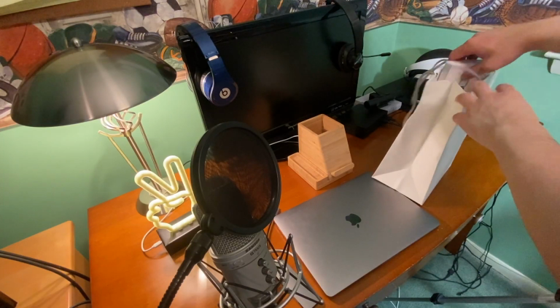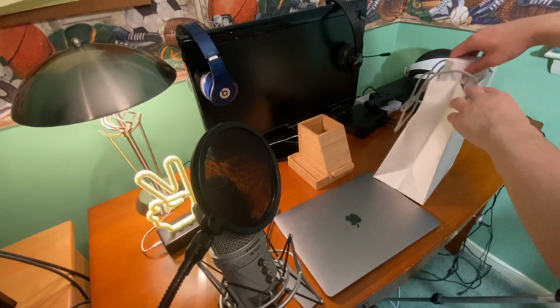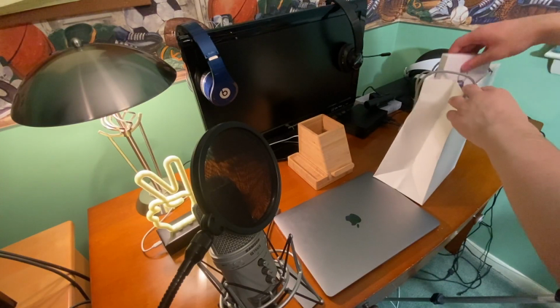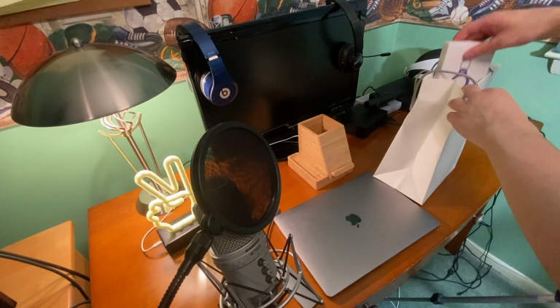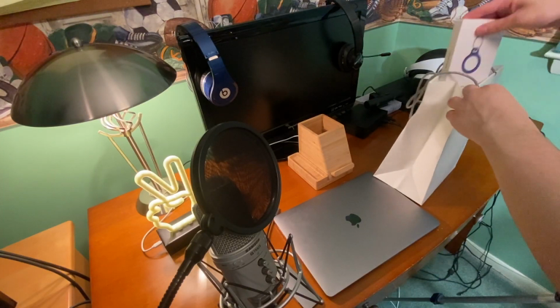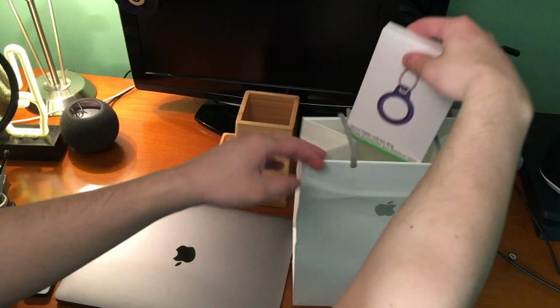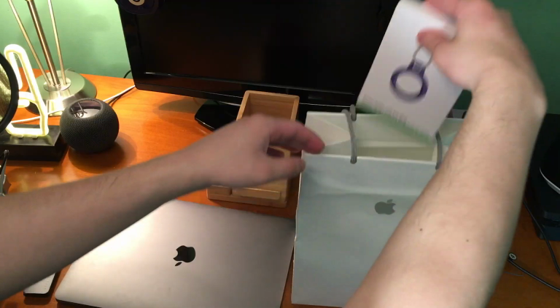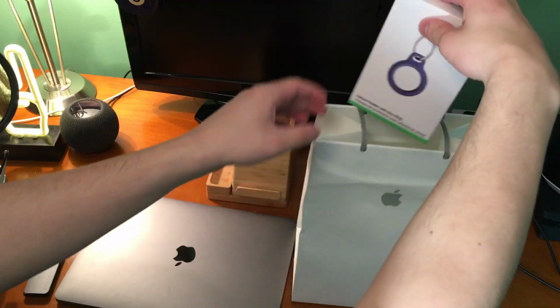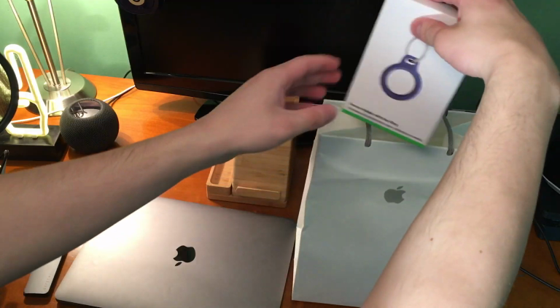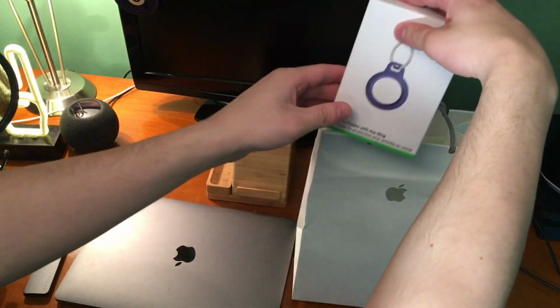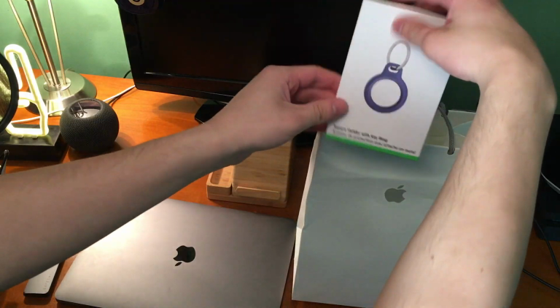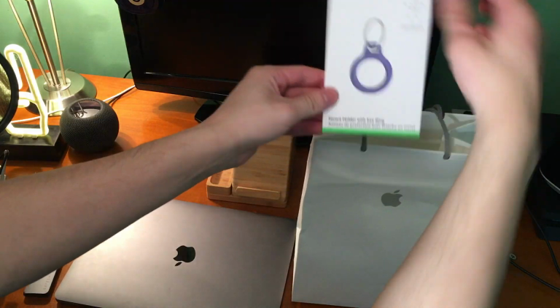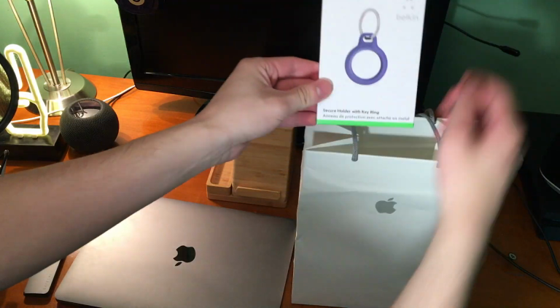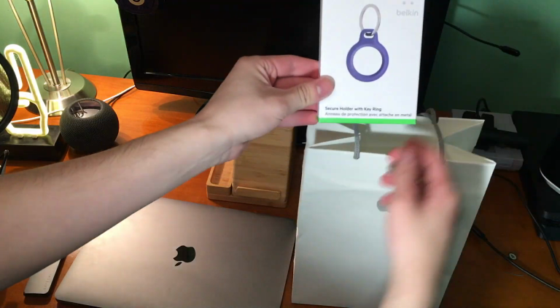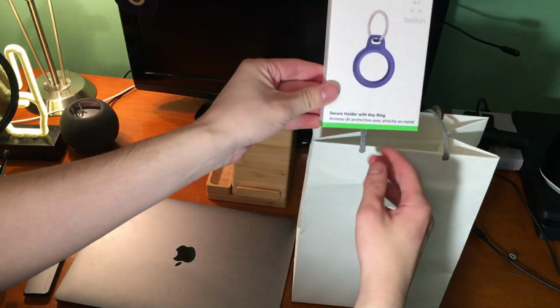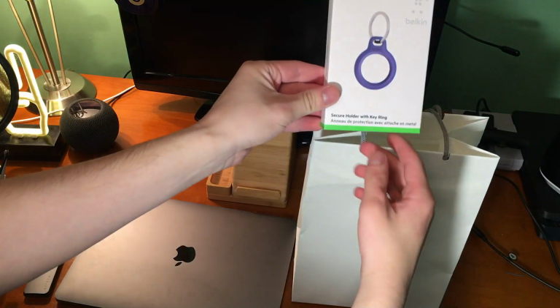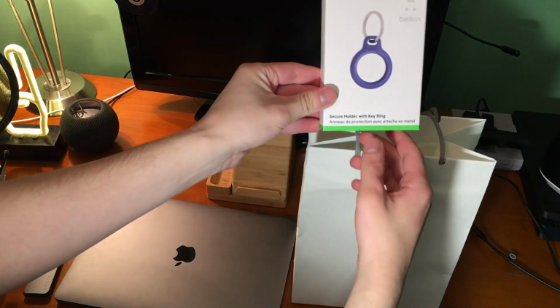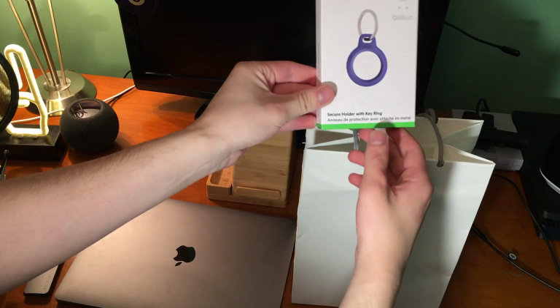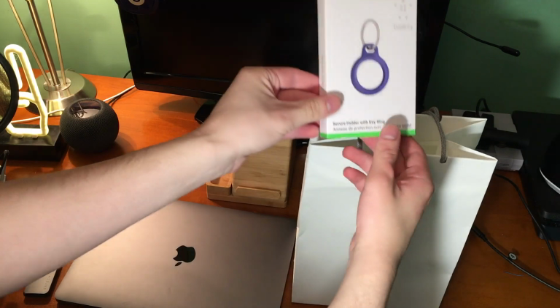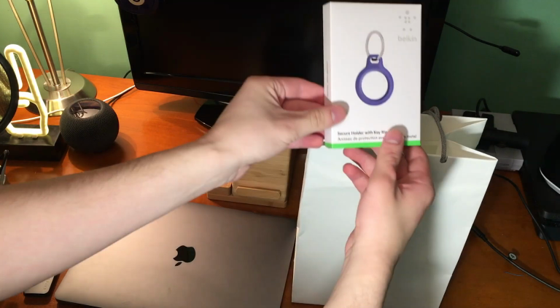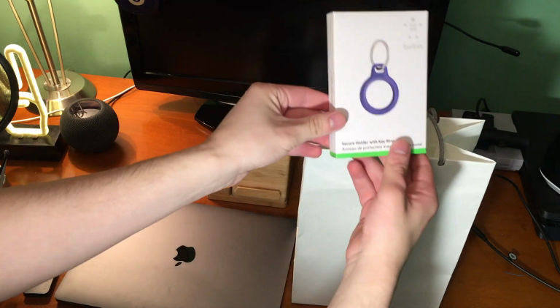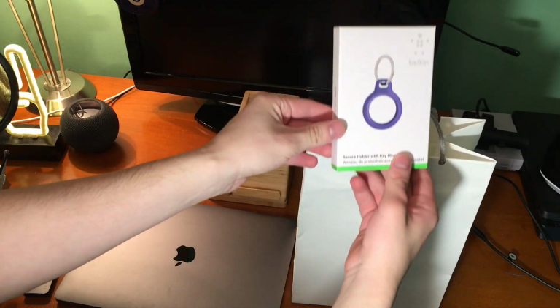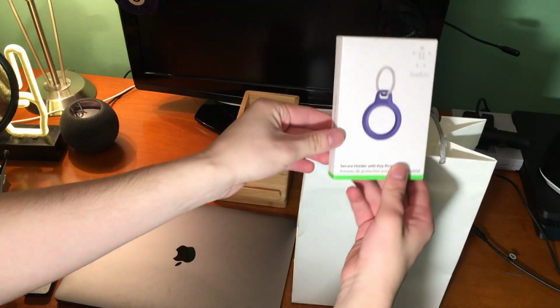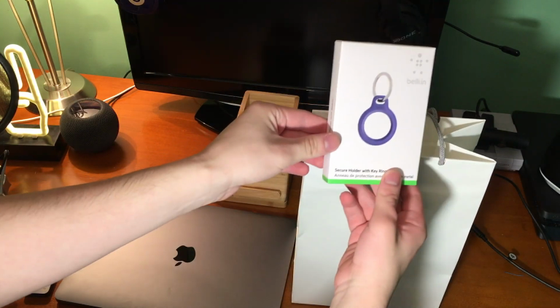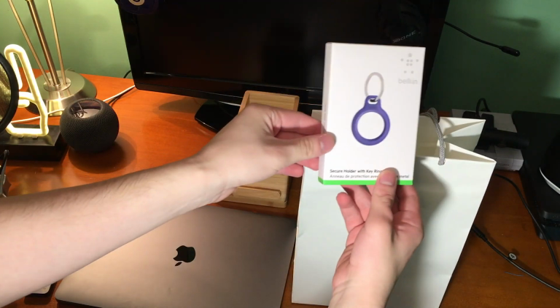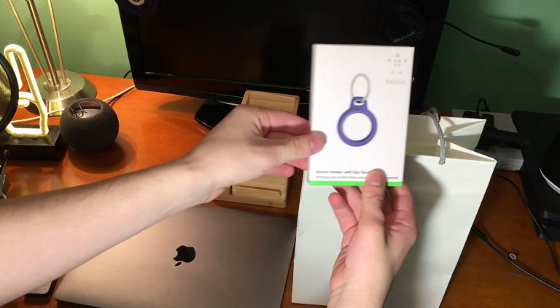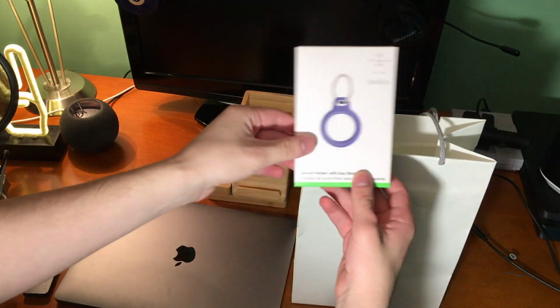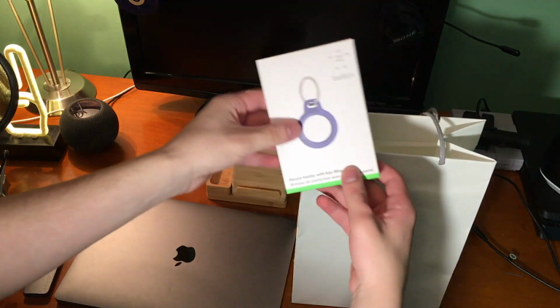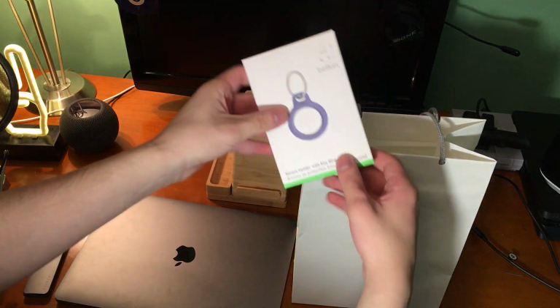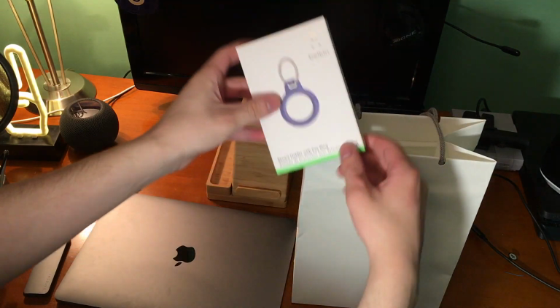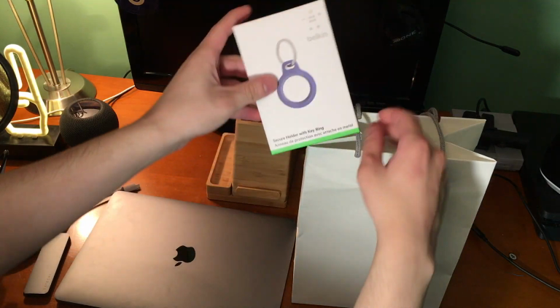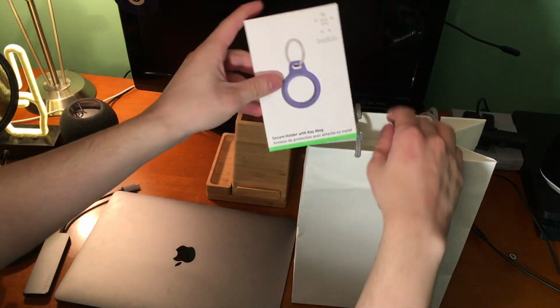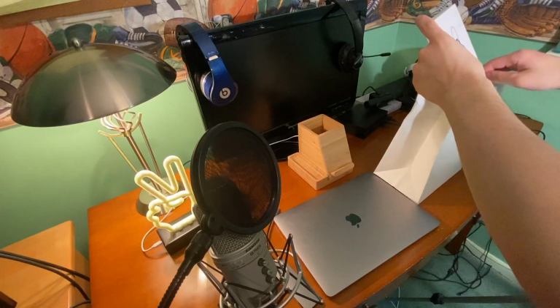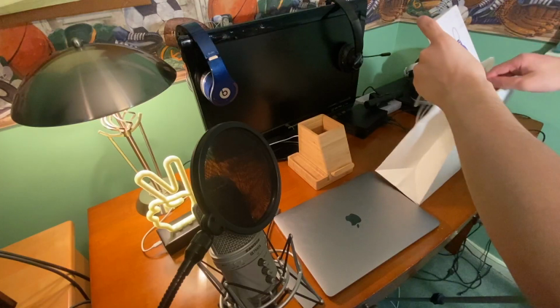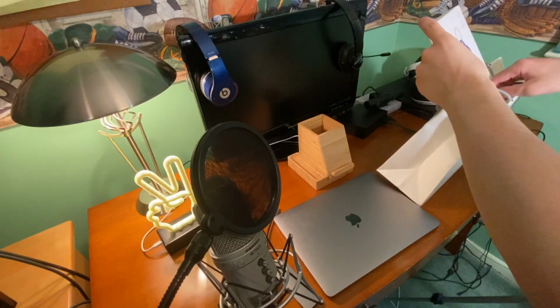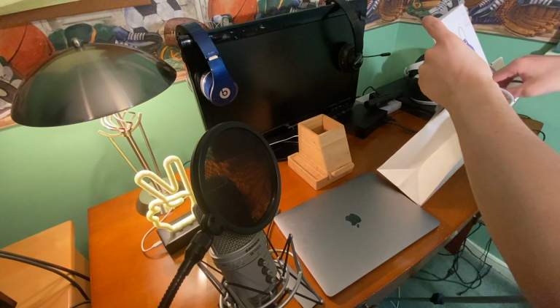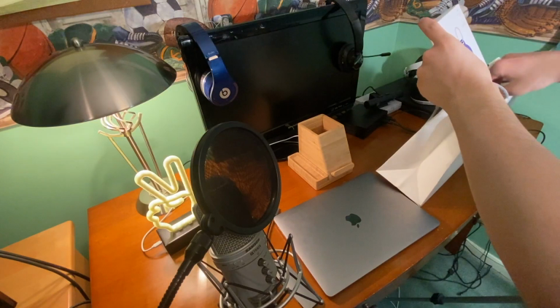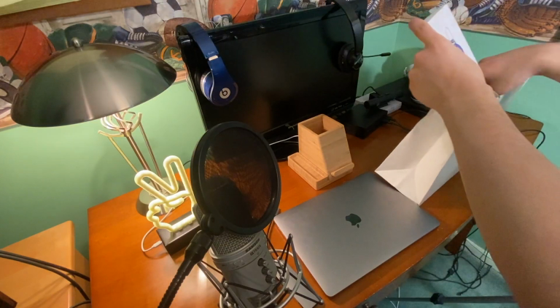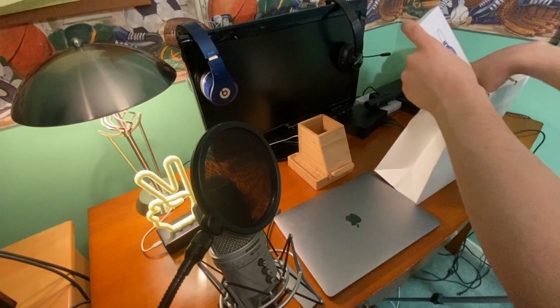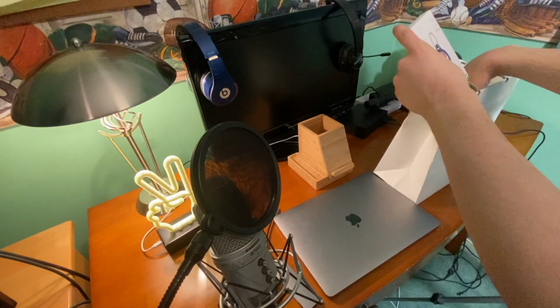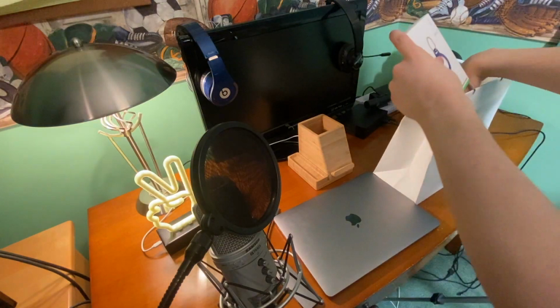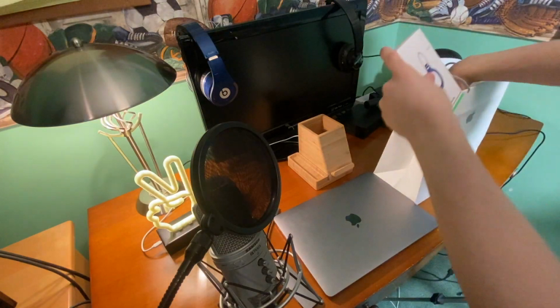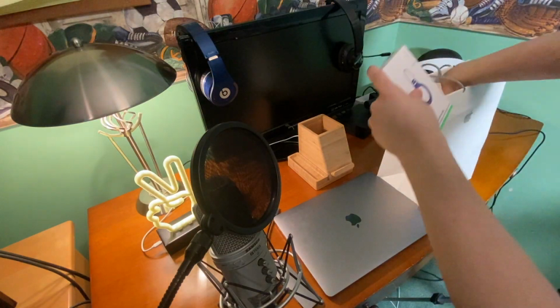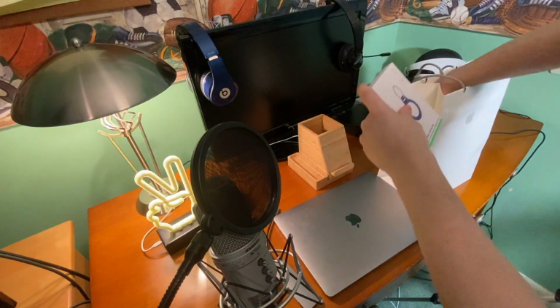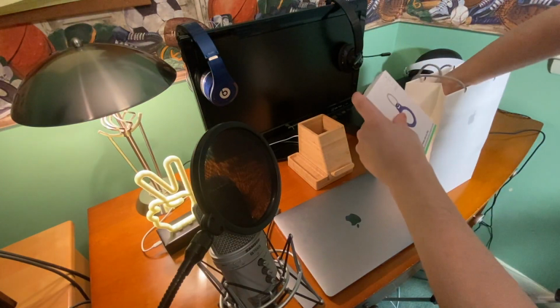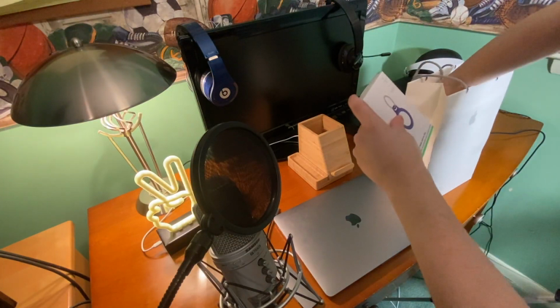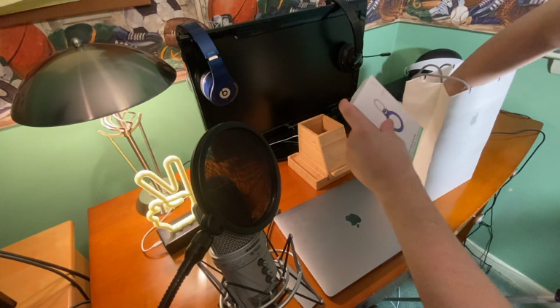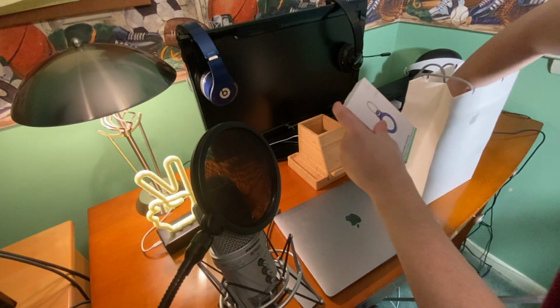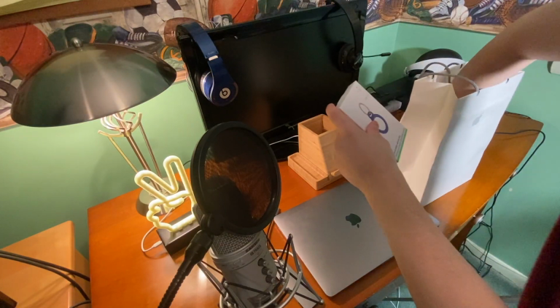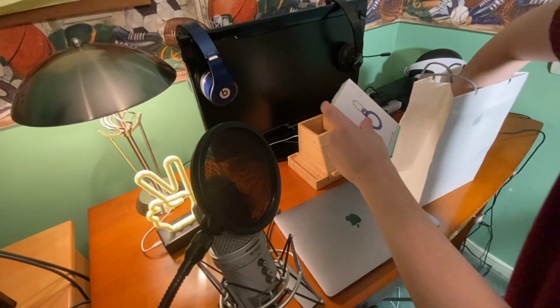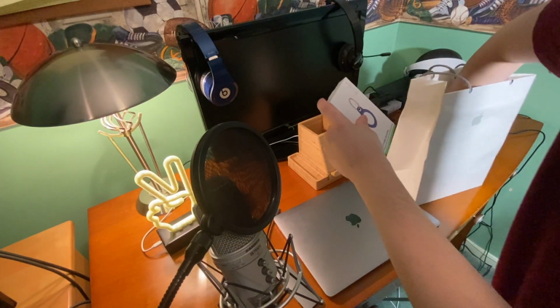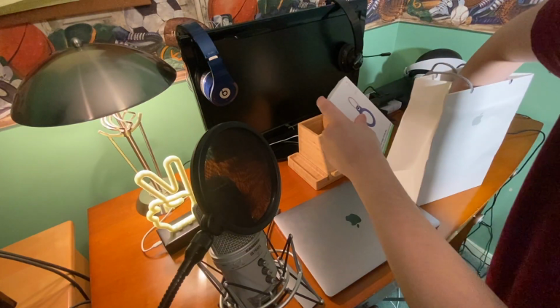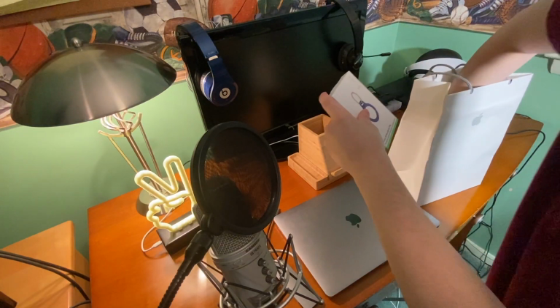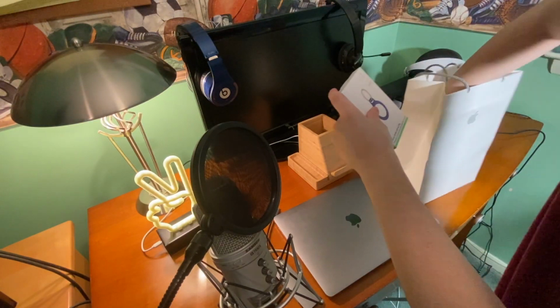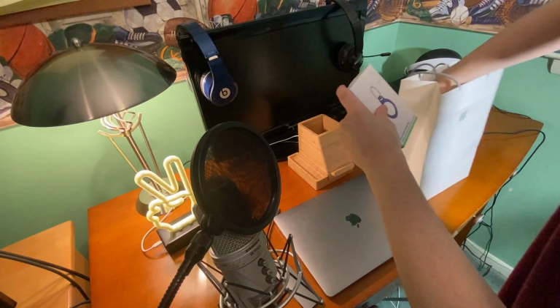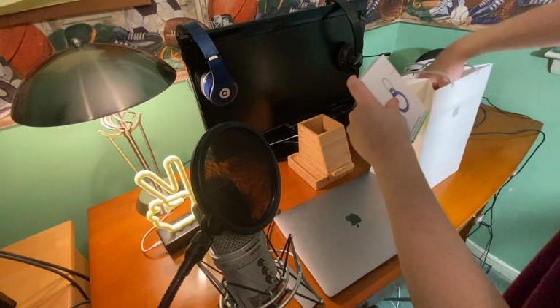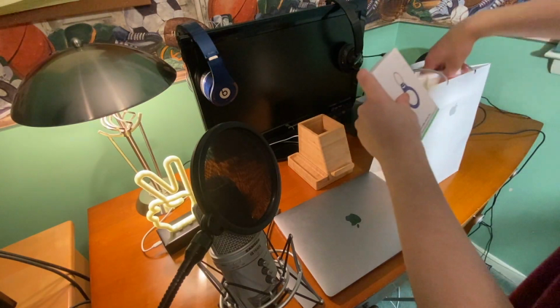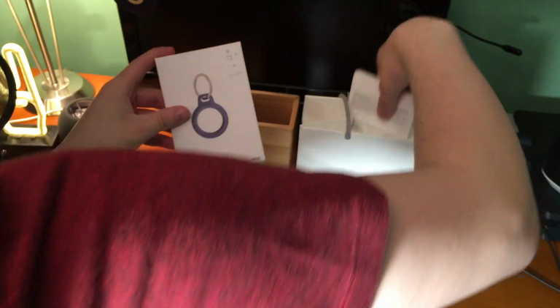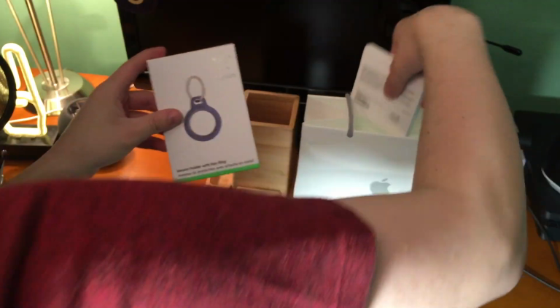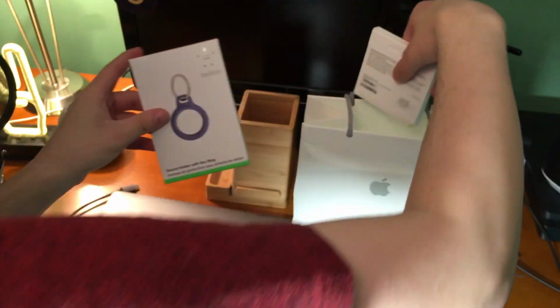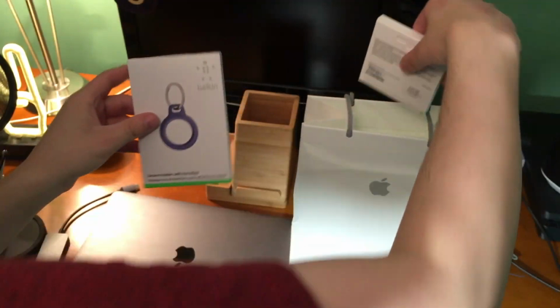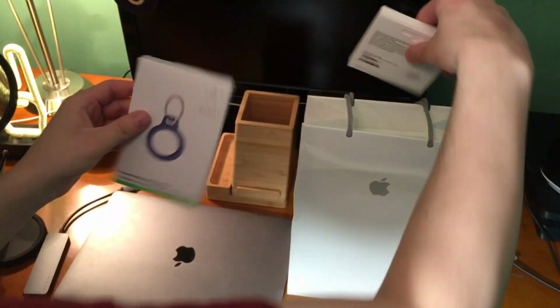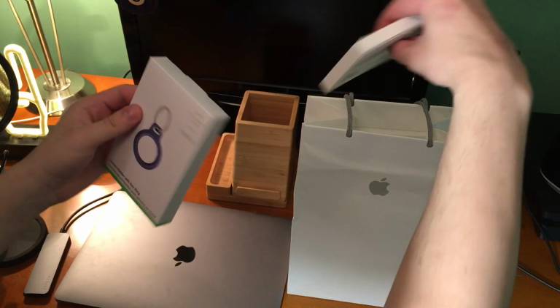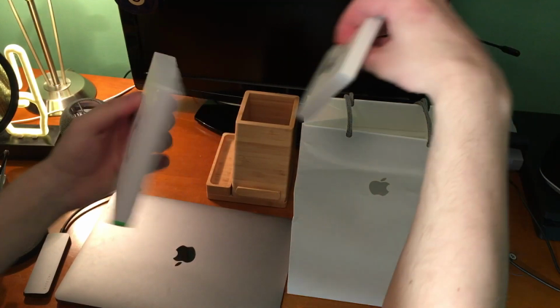Let's get into the unboxing. I have Belkin's third-party secure holder with key ring accessory, and then I have the AirTag itself.